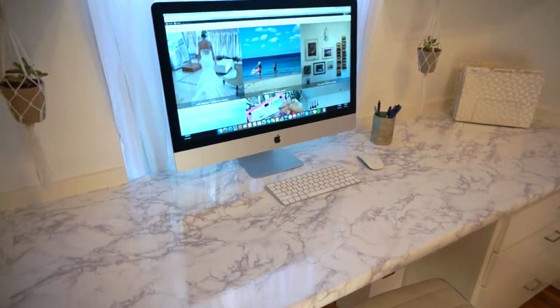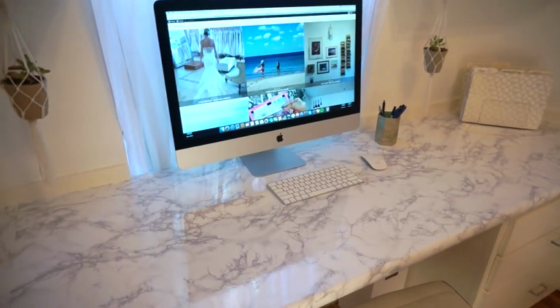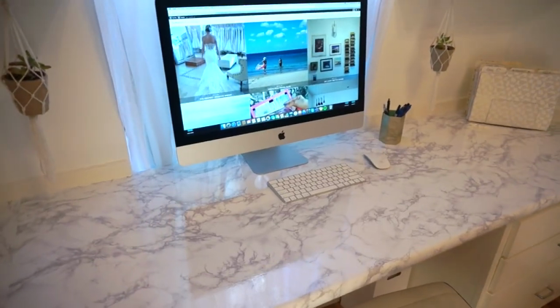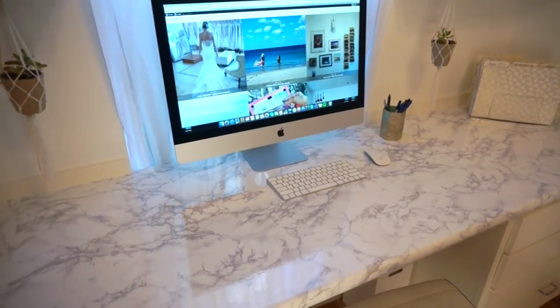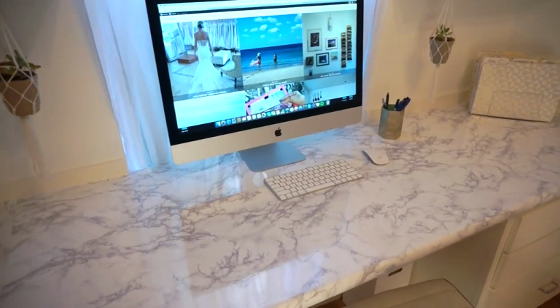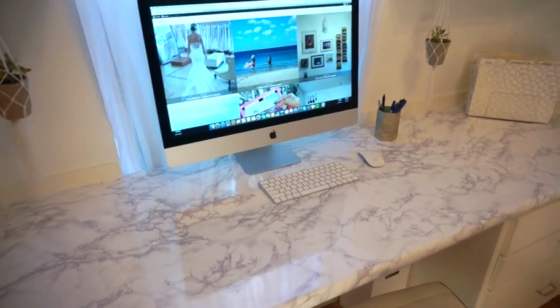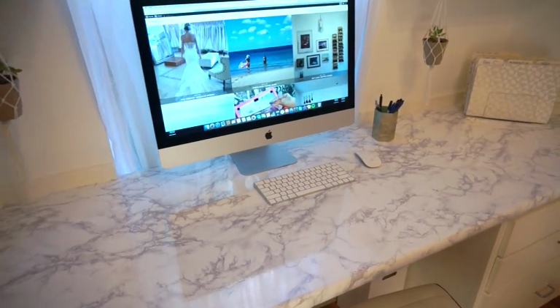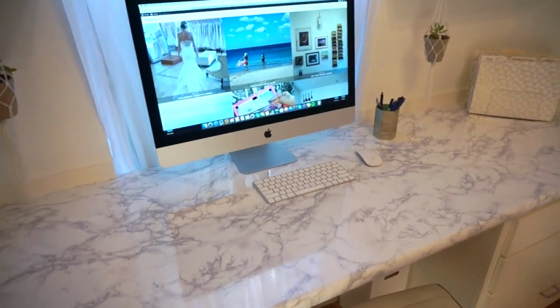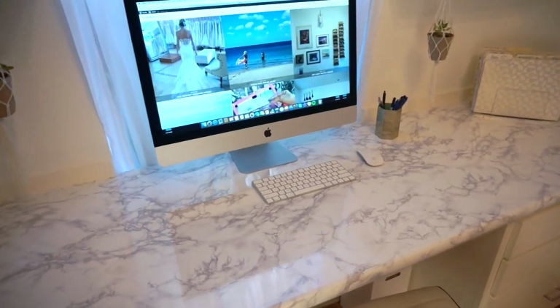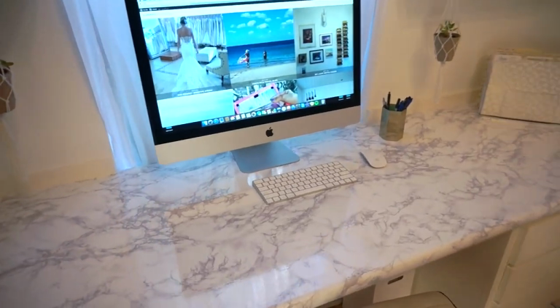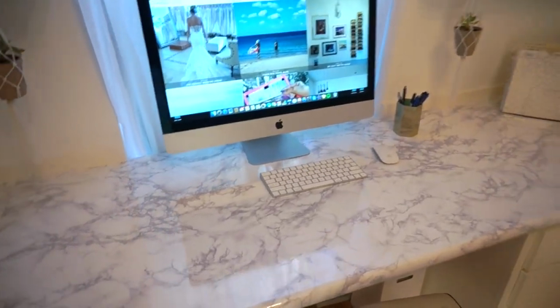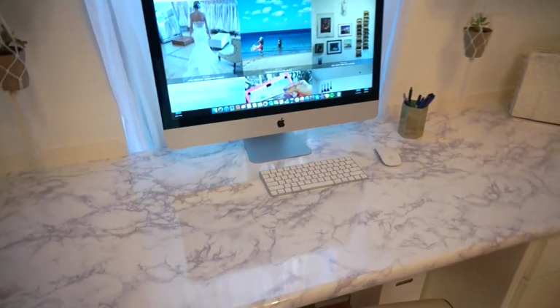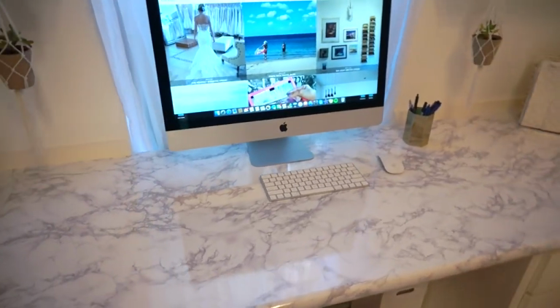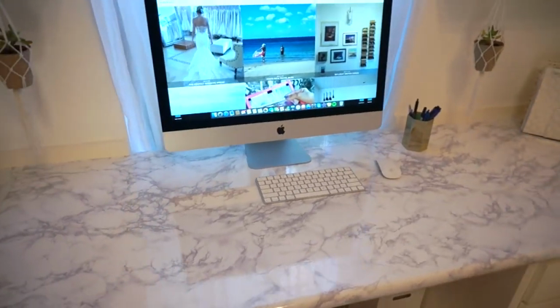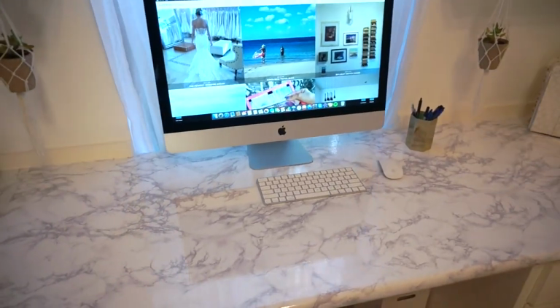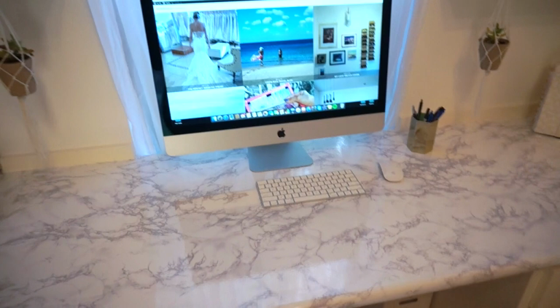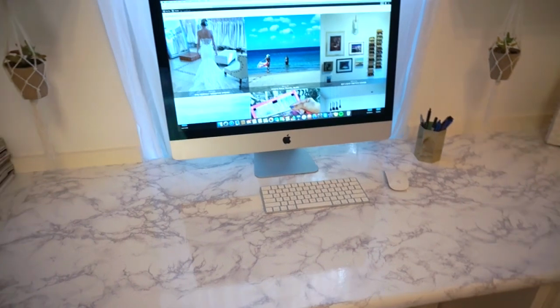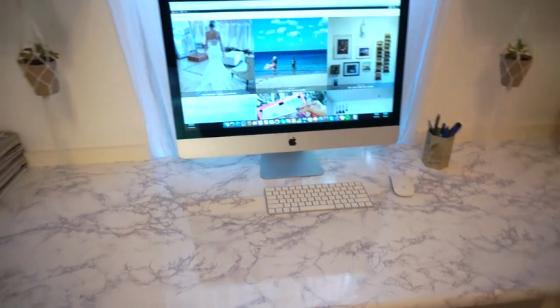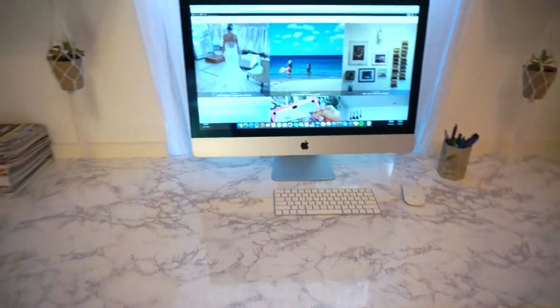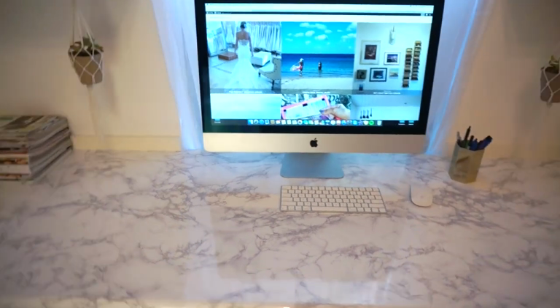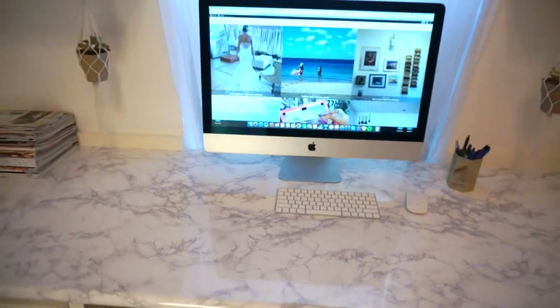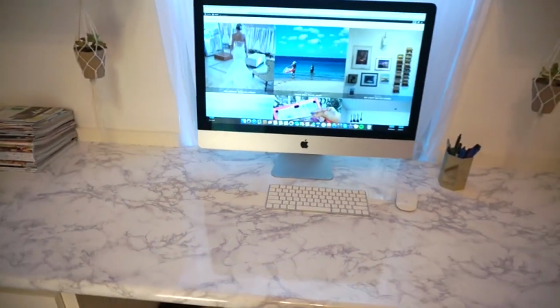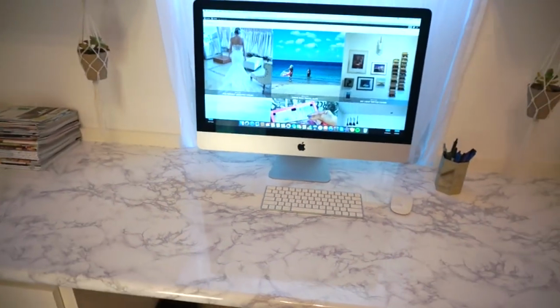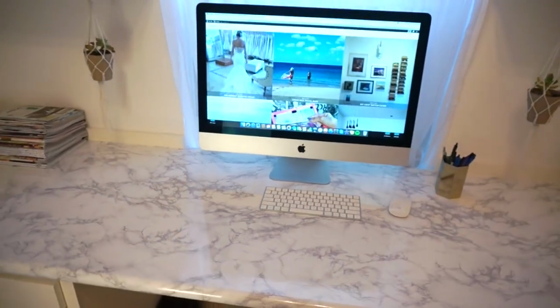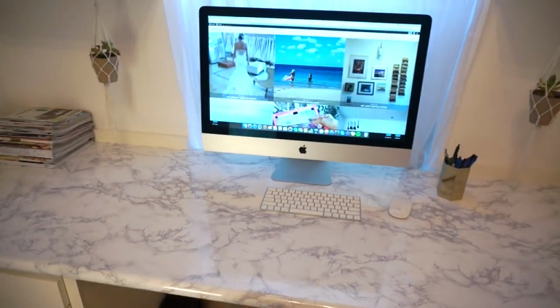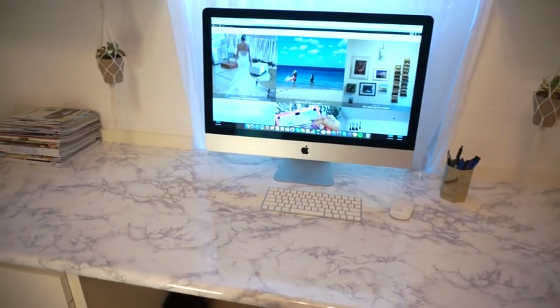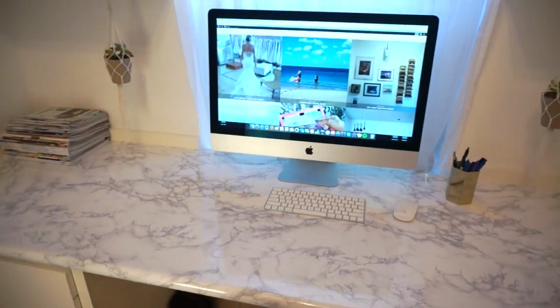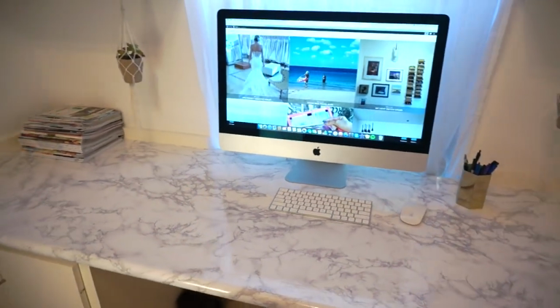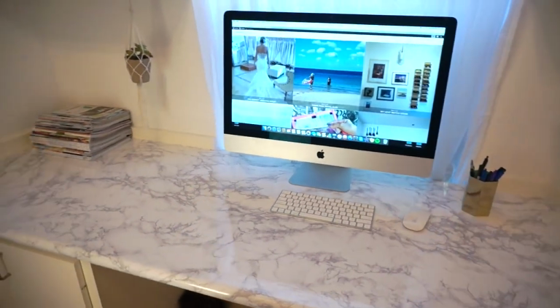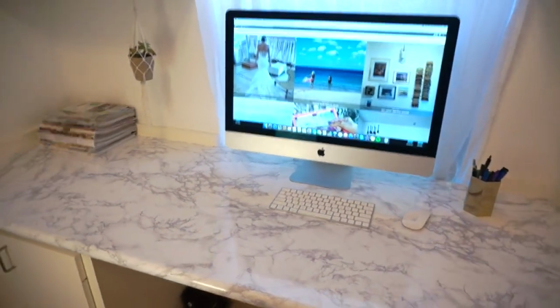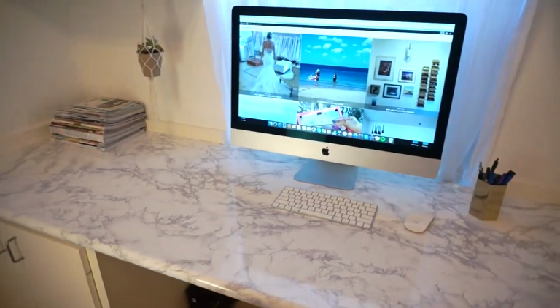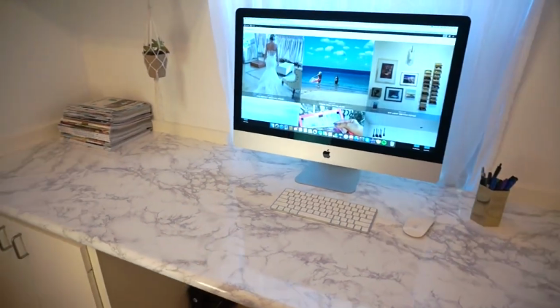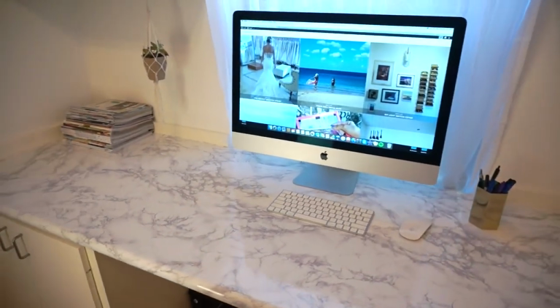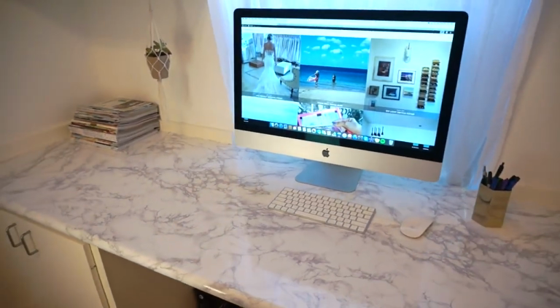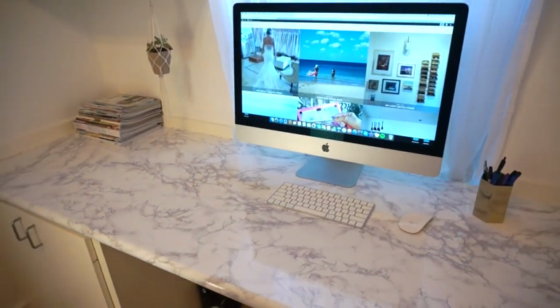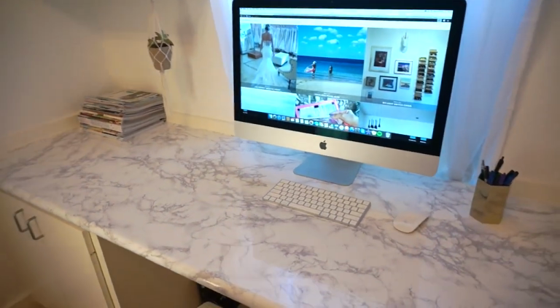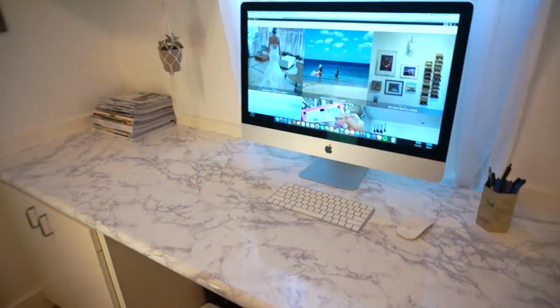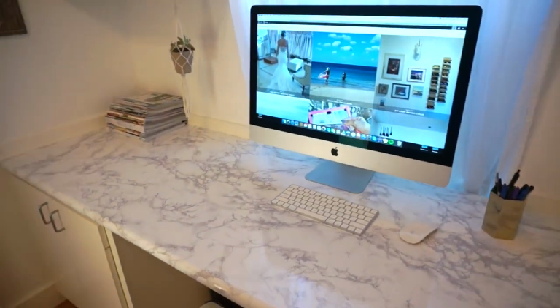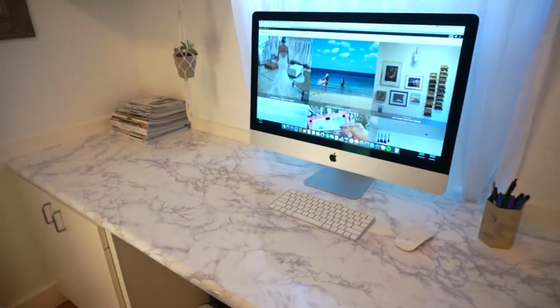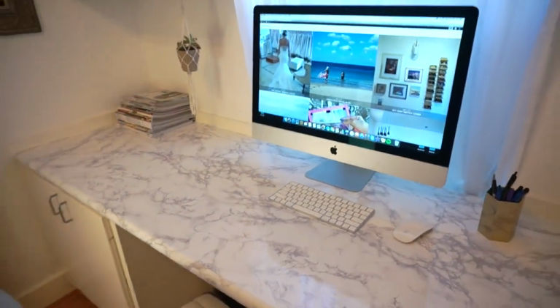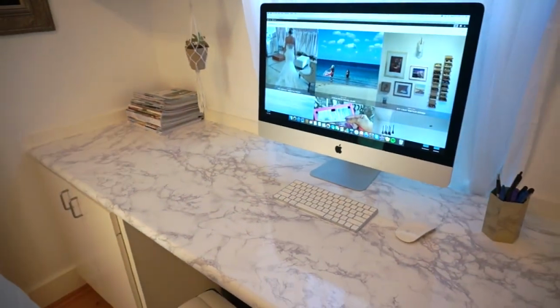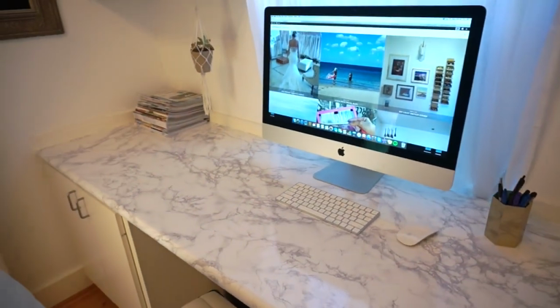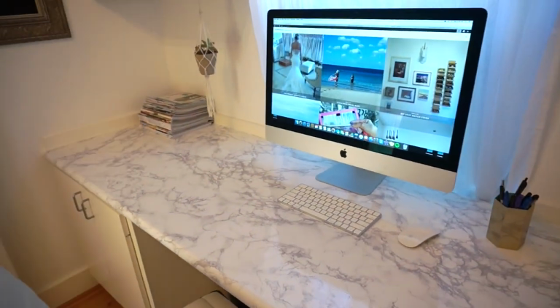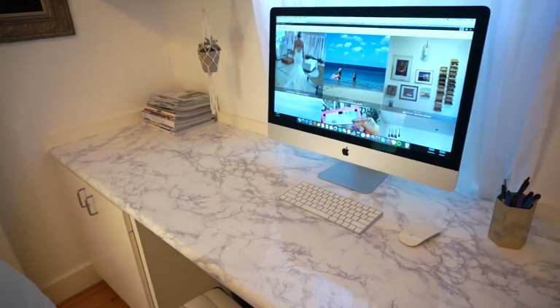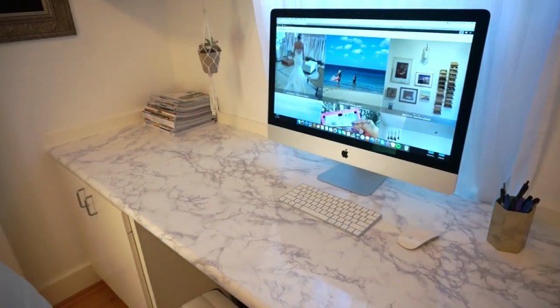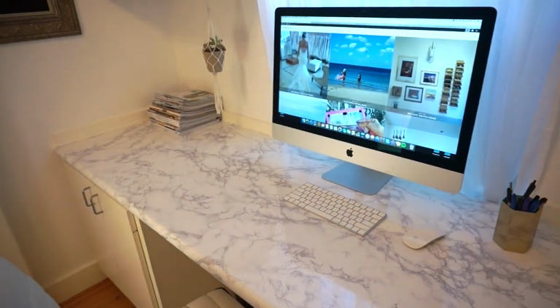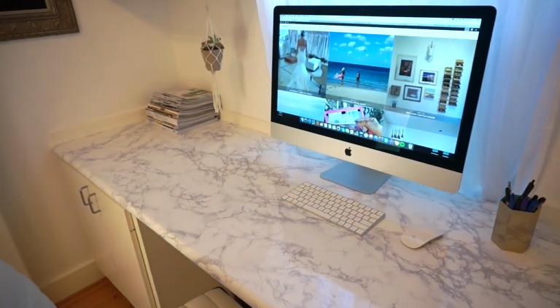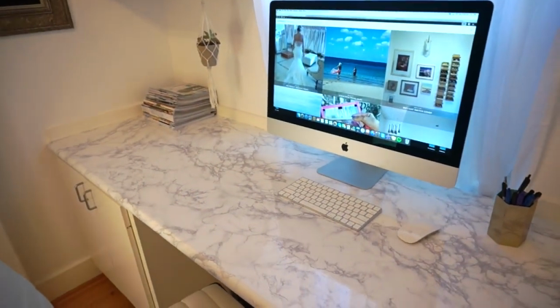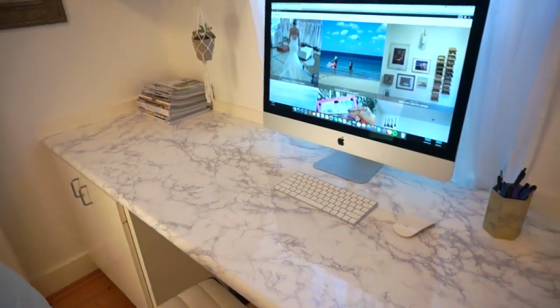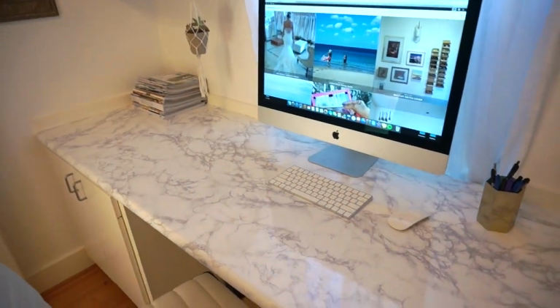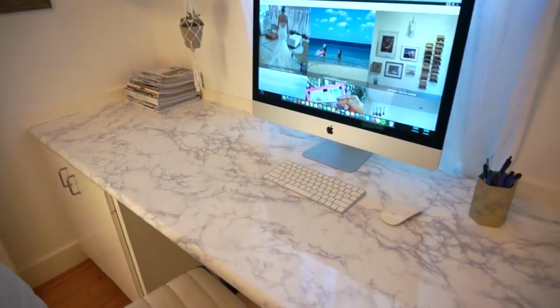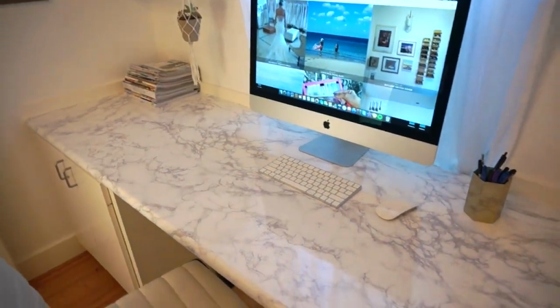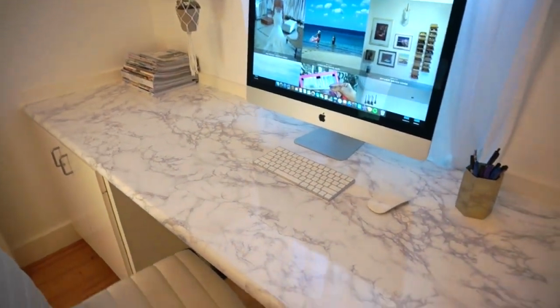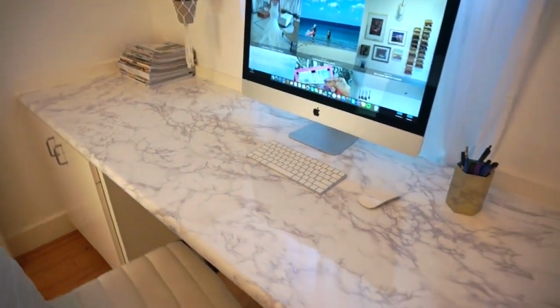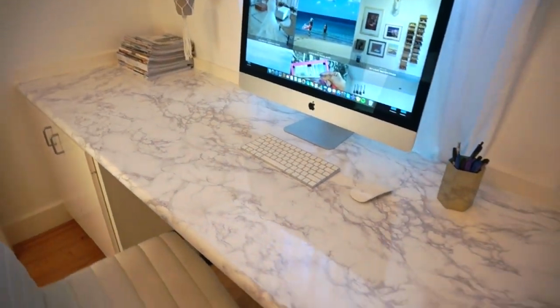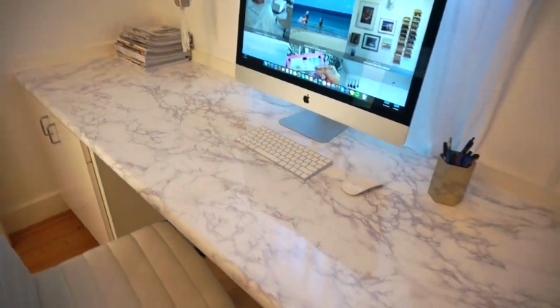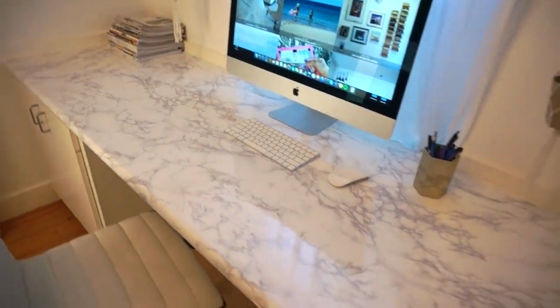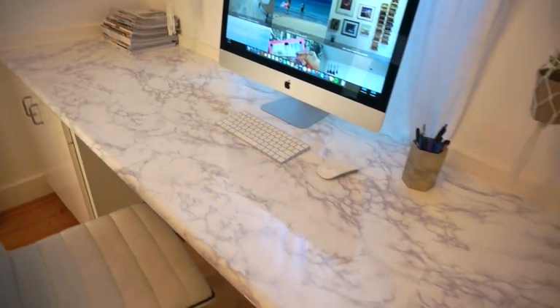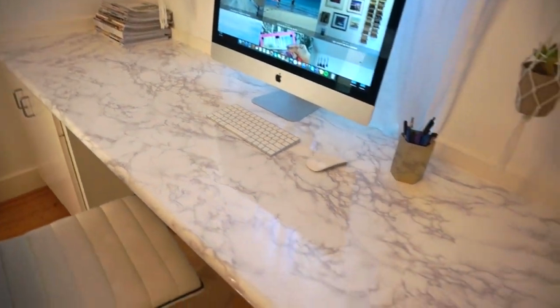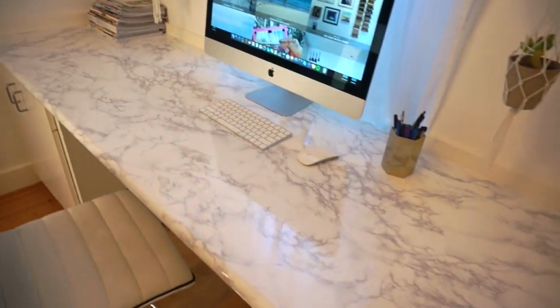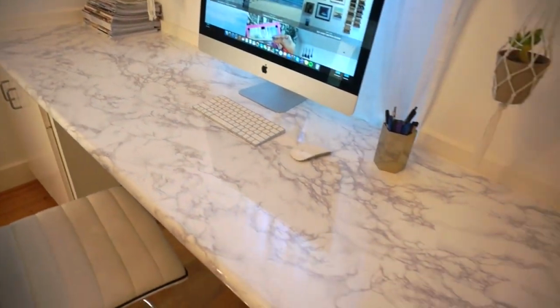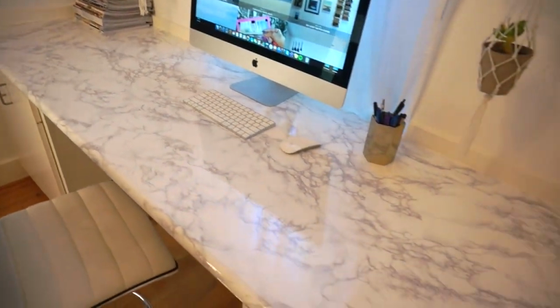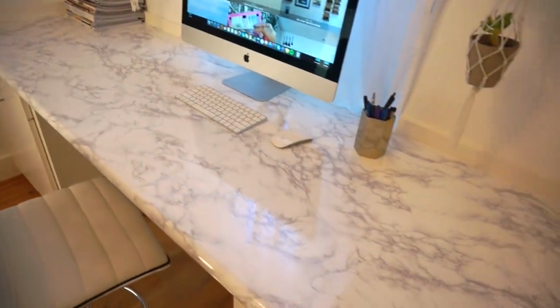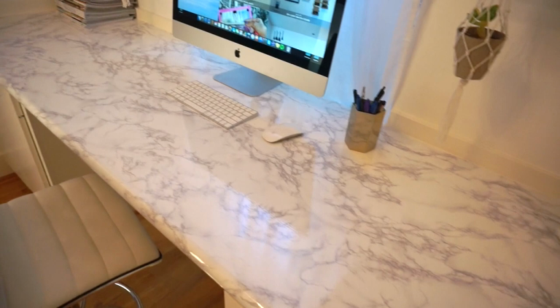I mean, this is like a night and day difference from what it looked like before. Simply gorgeous, darling.